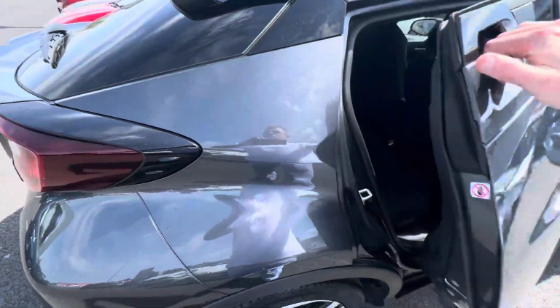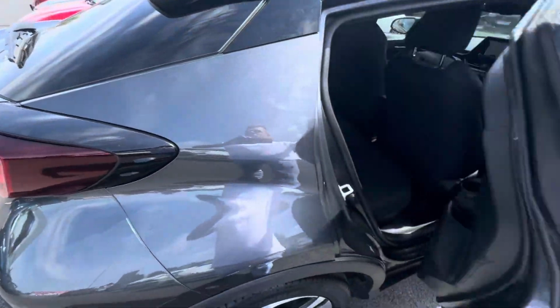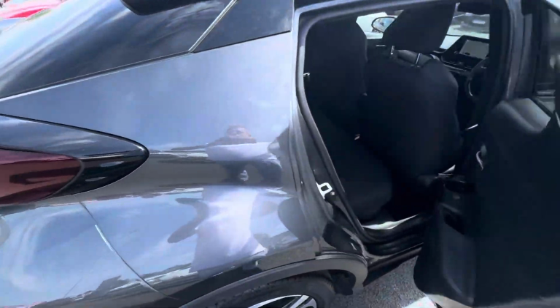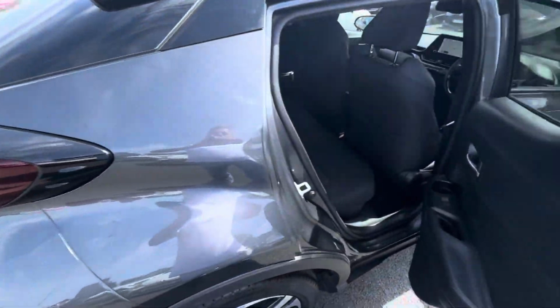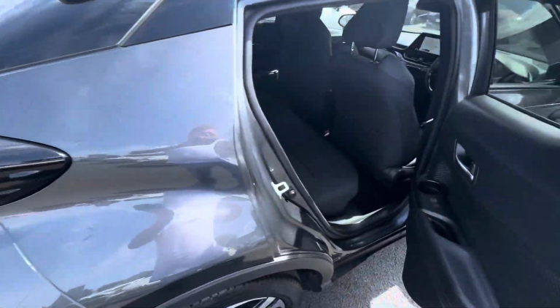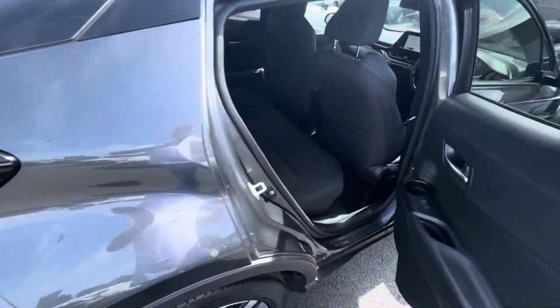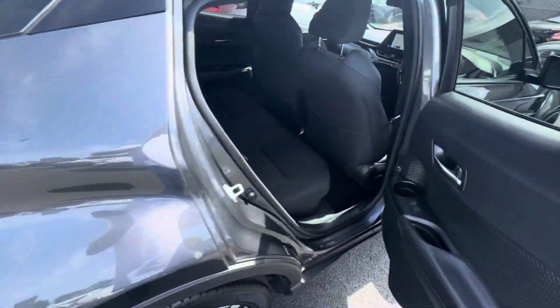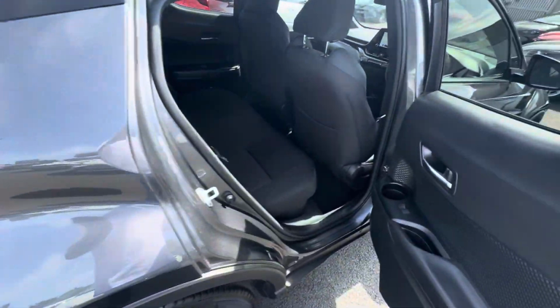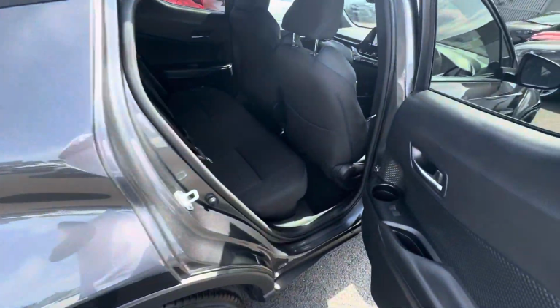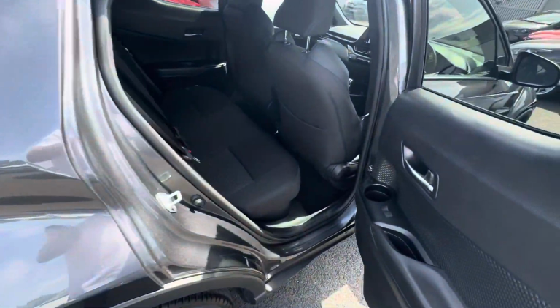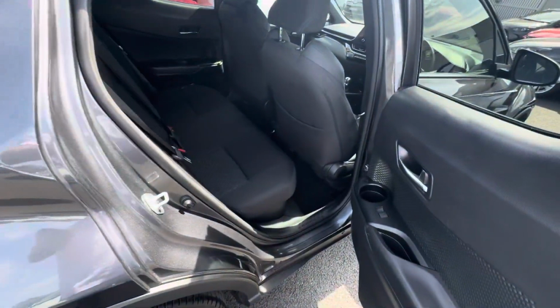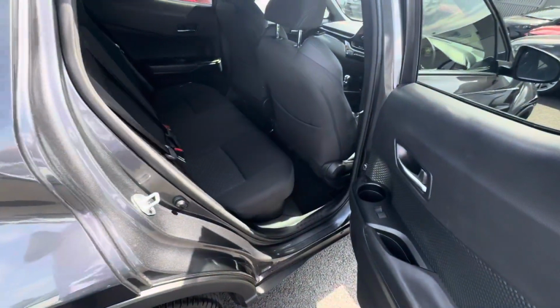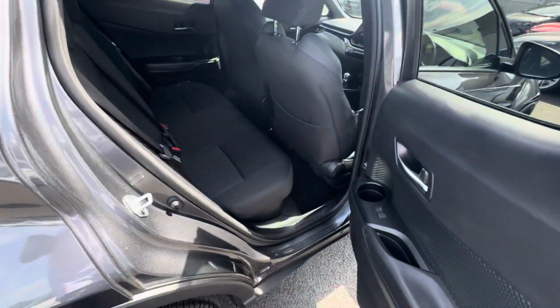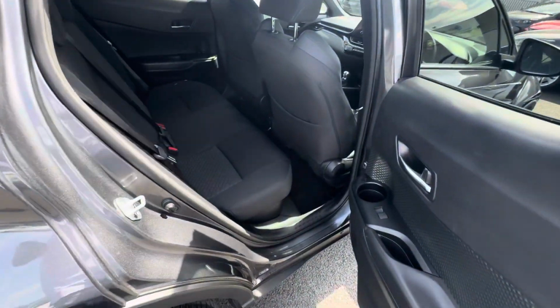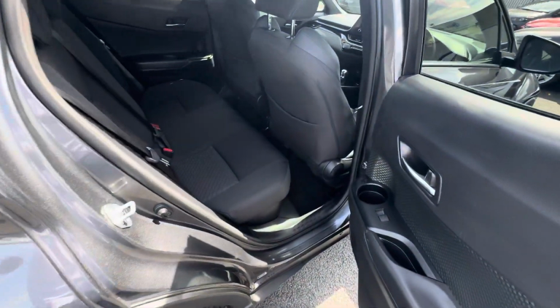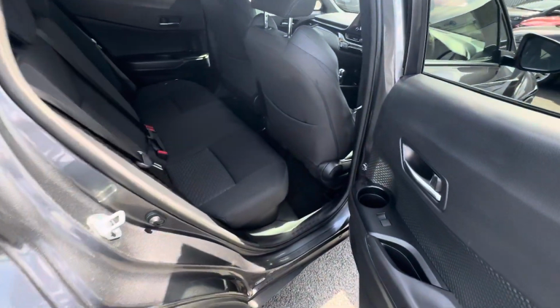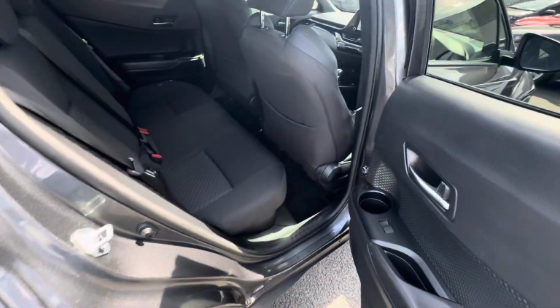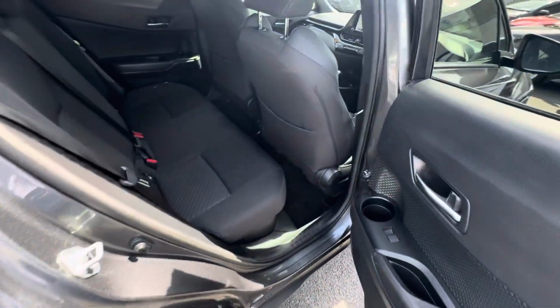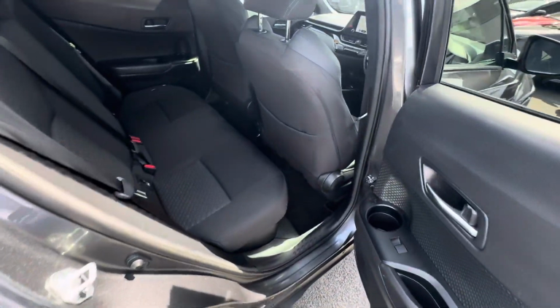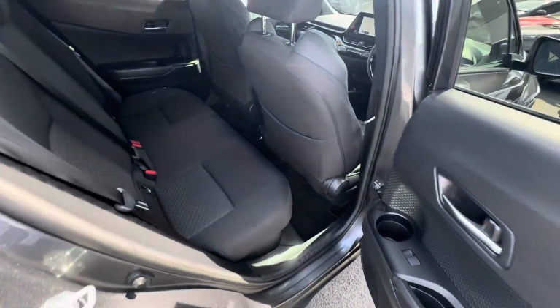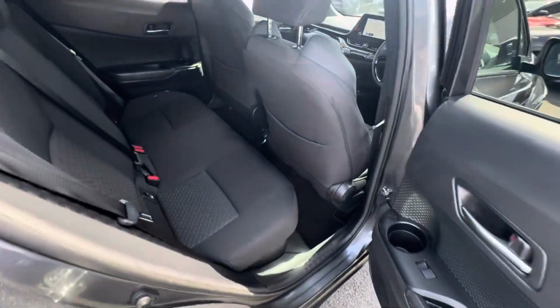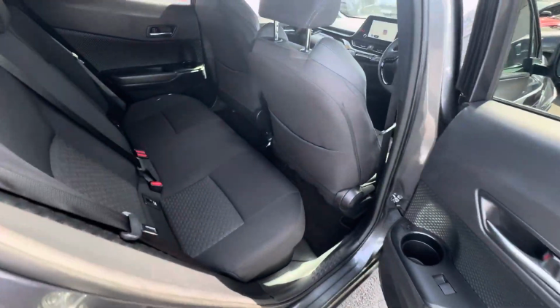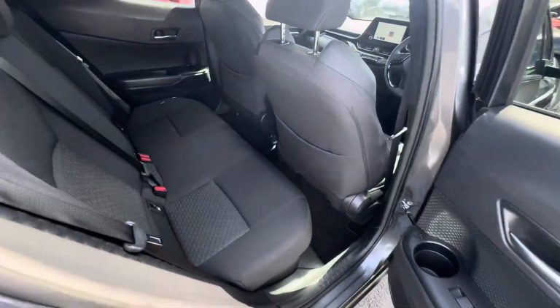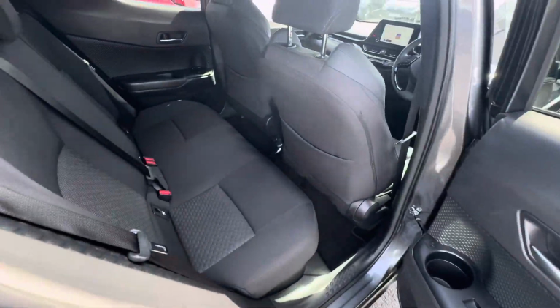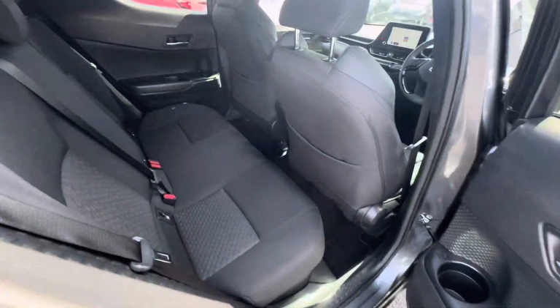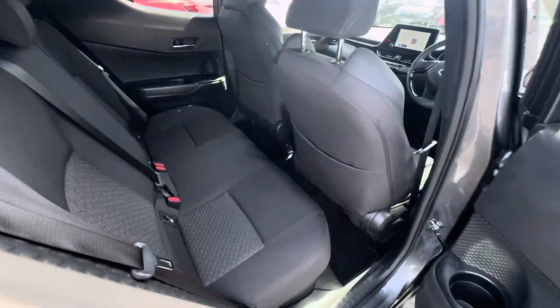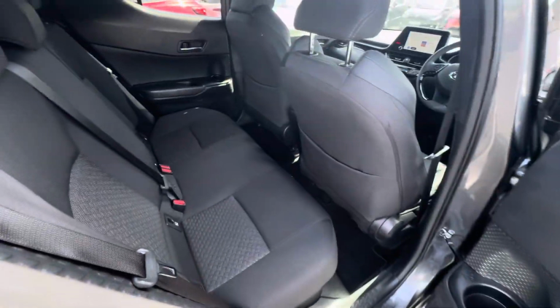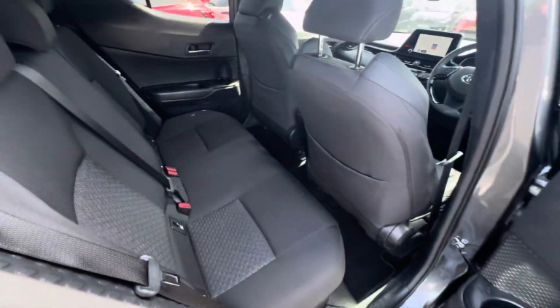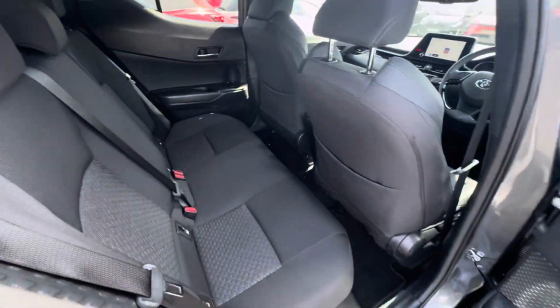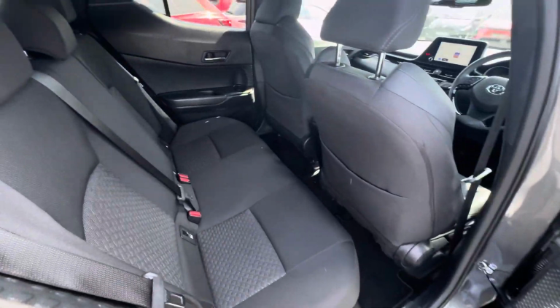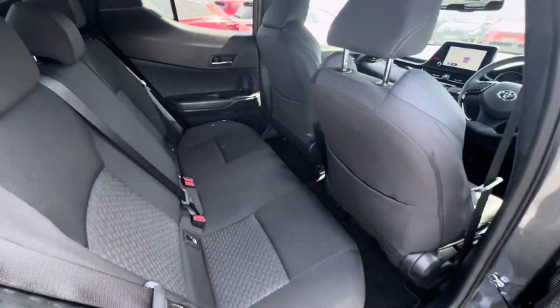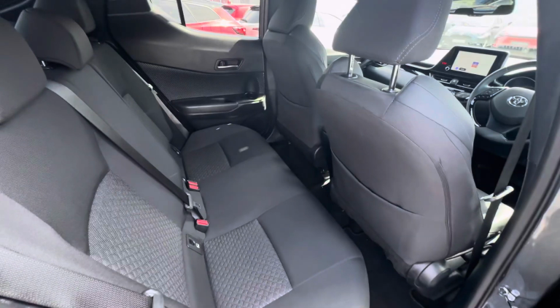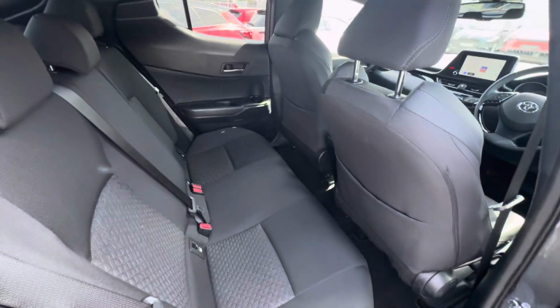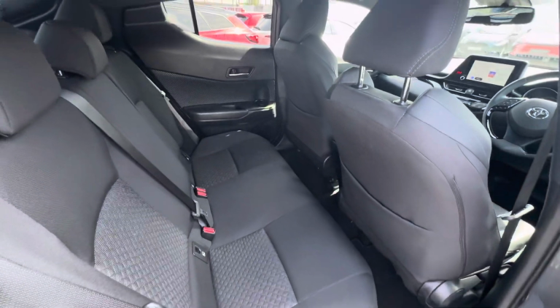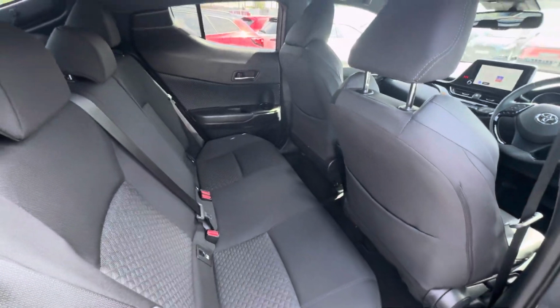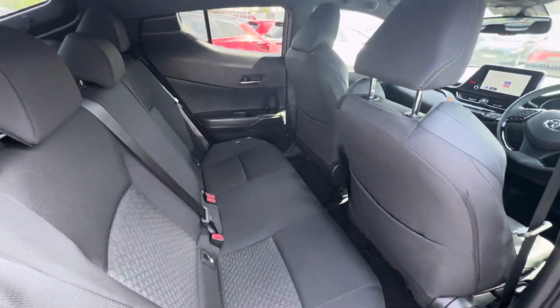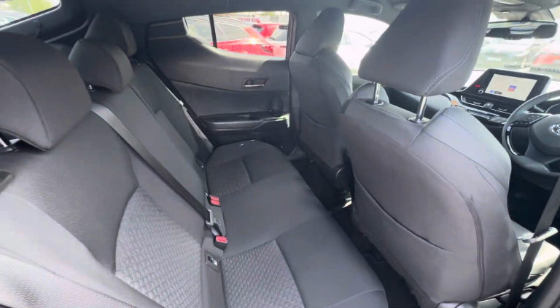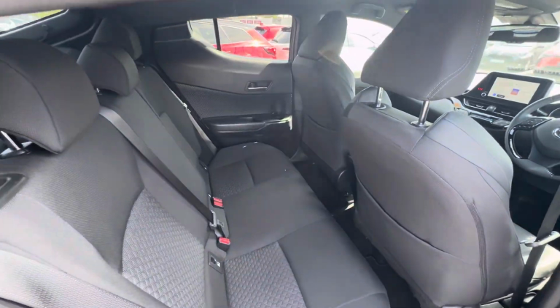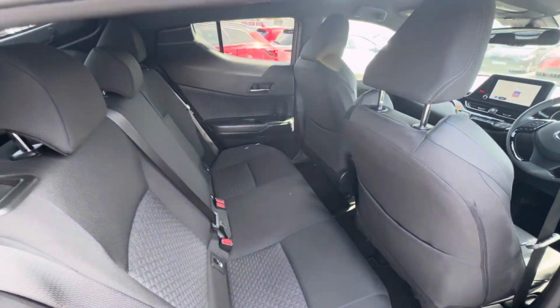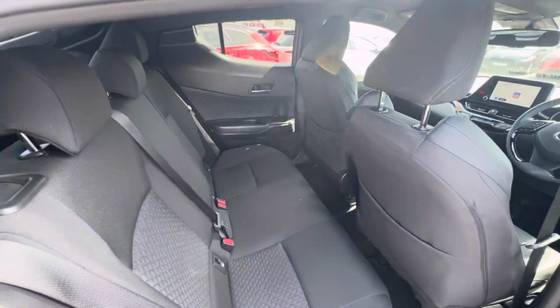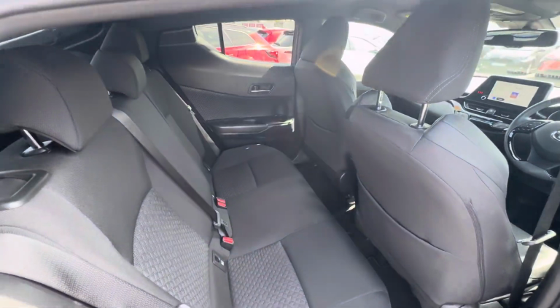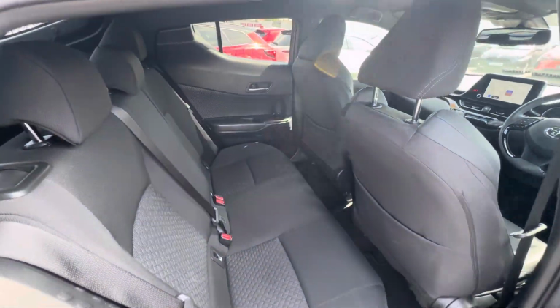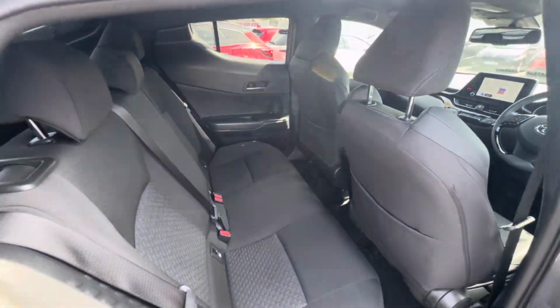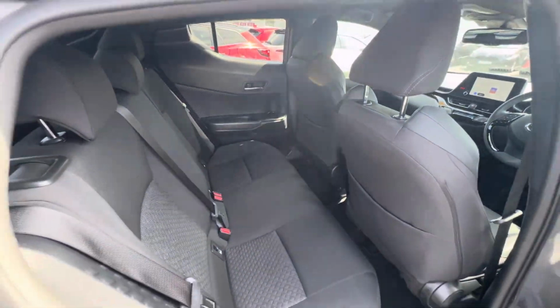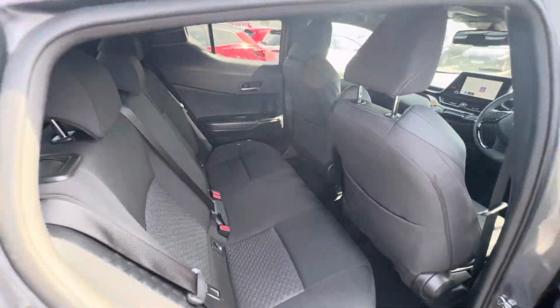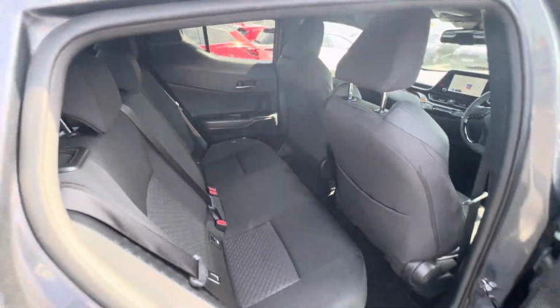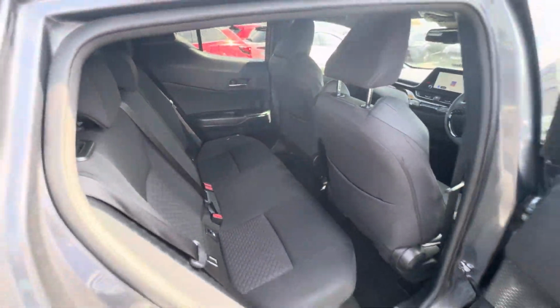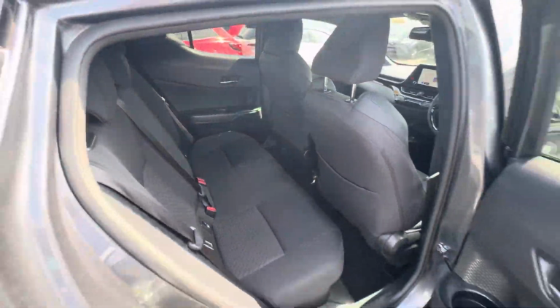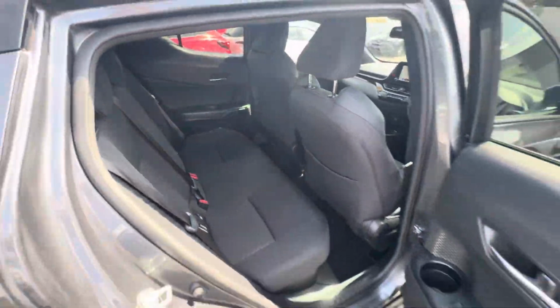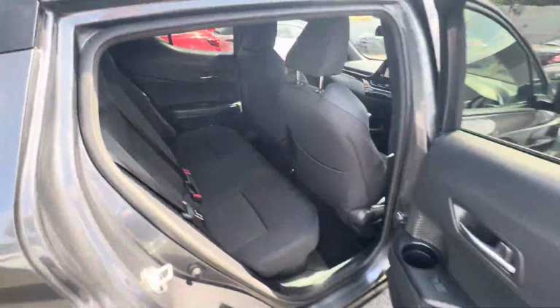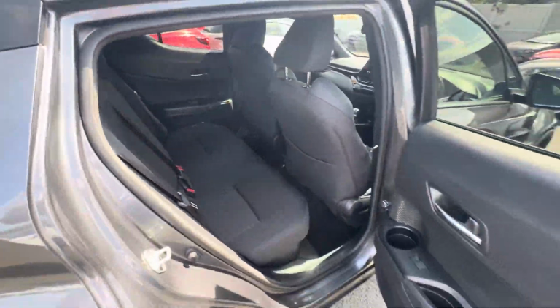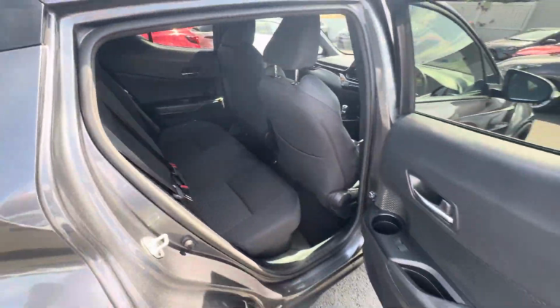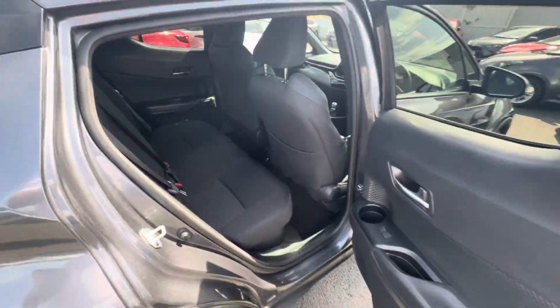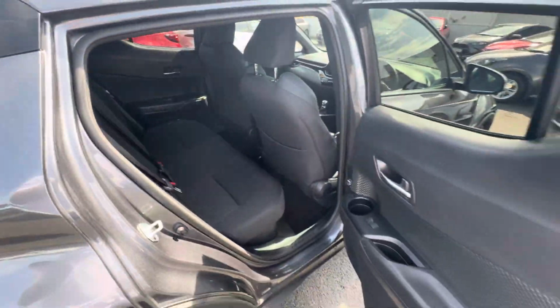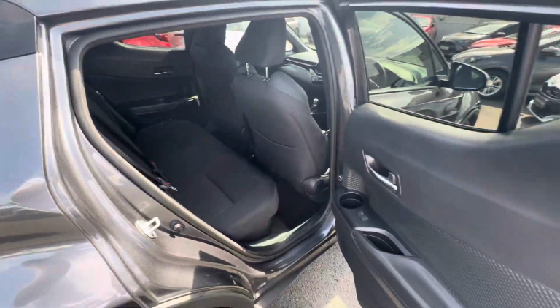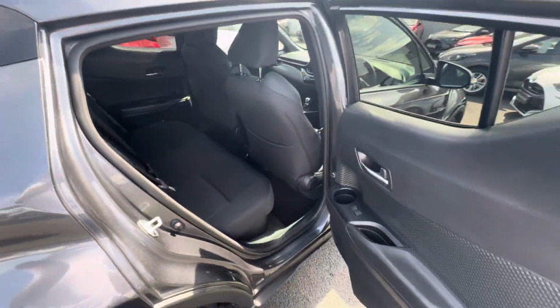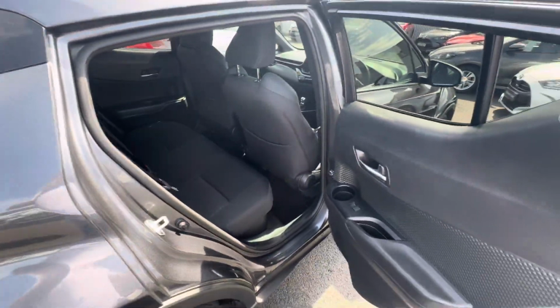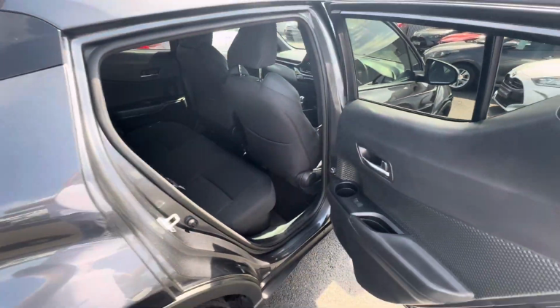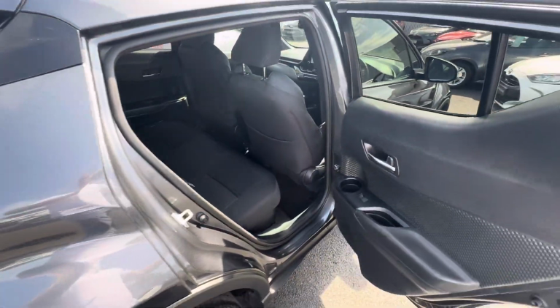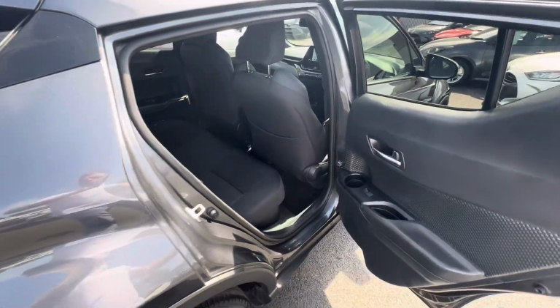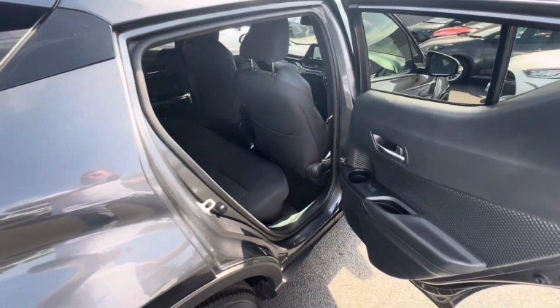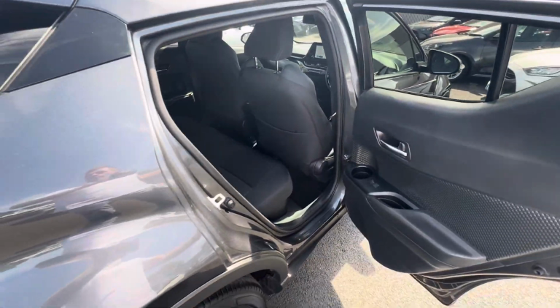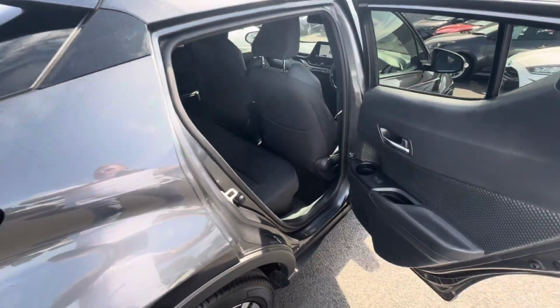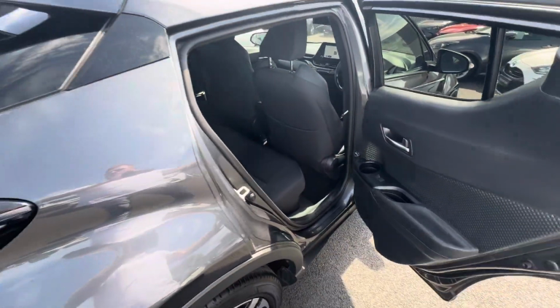Rear of the car — nice ample leg room, two ISOFIX child seat anchor points, and rear one-touch electric windows.